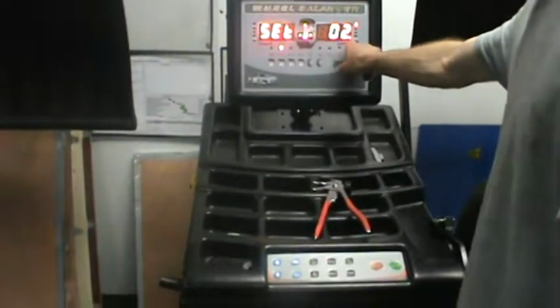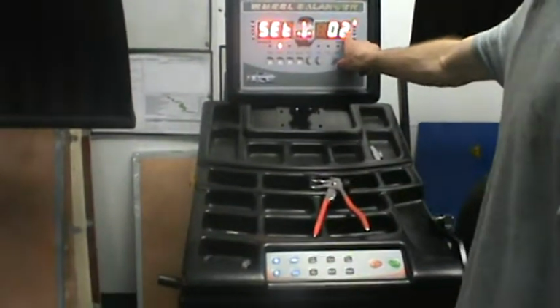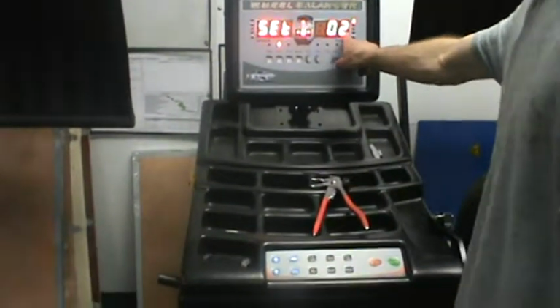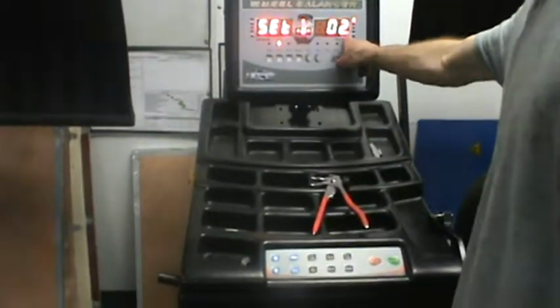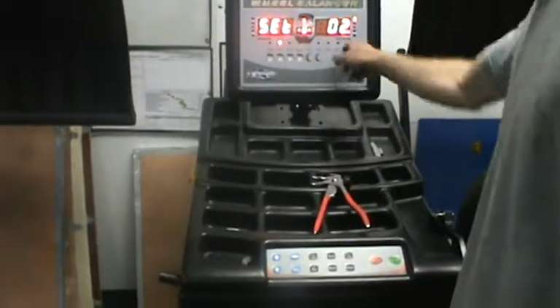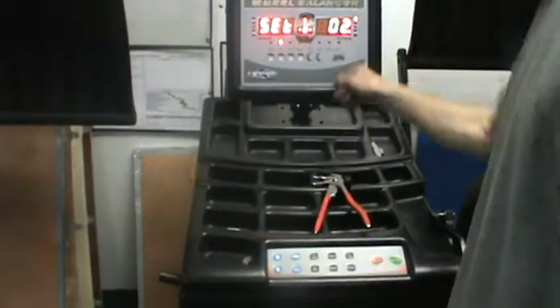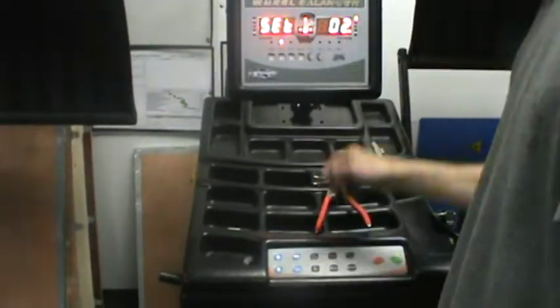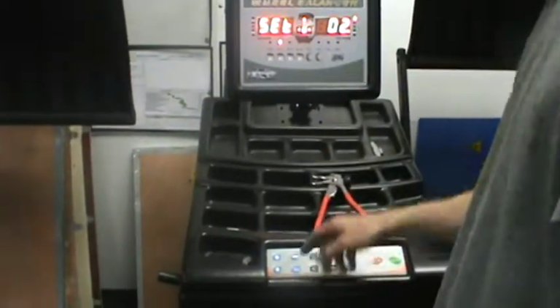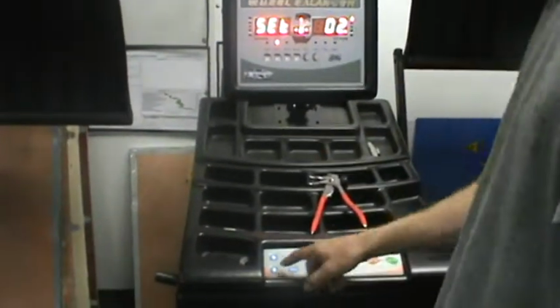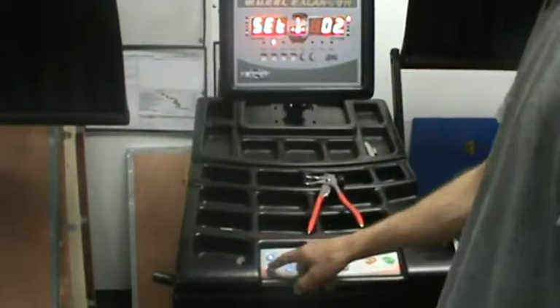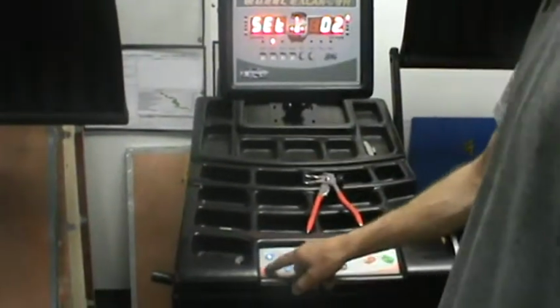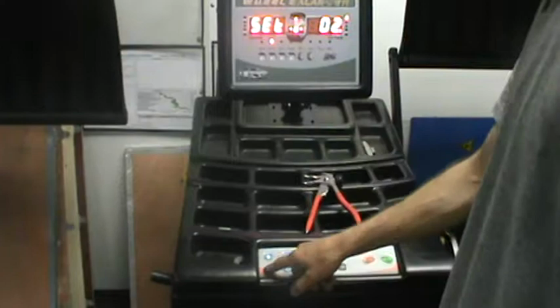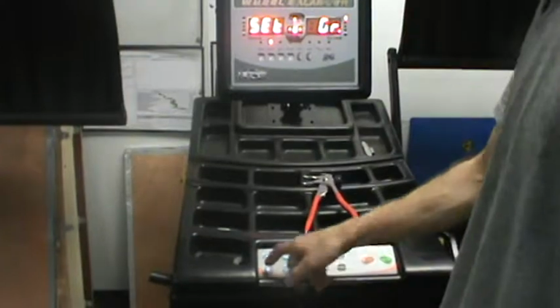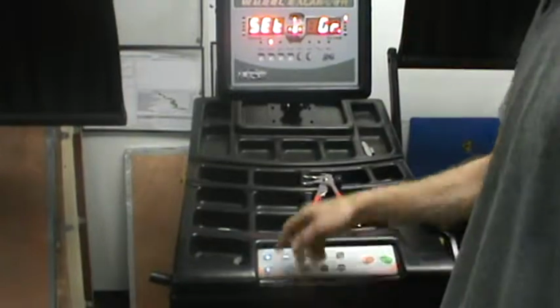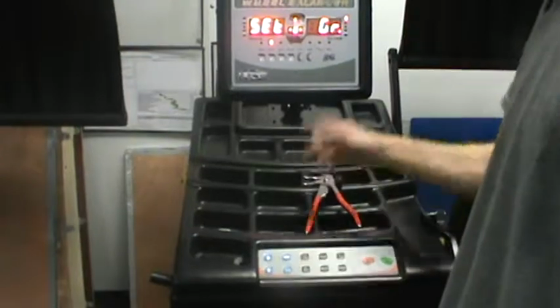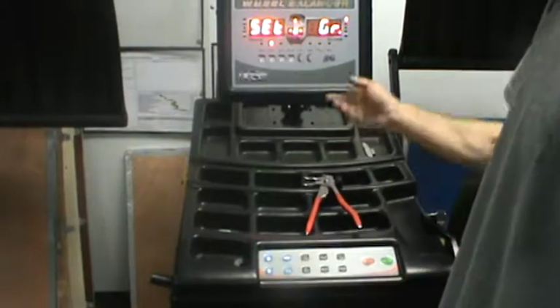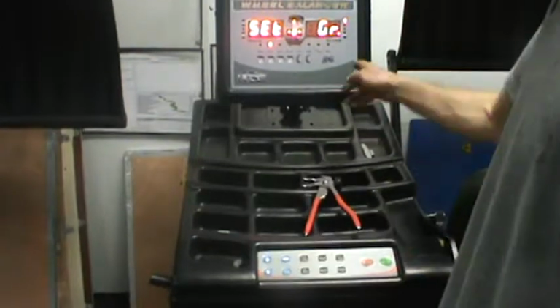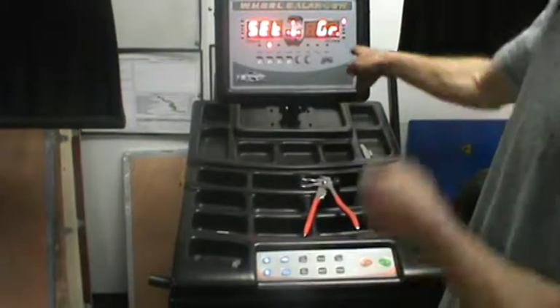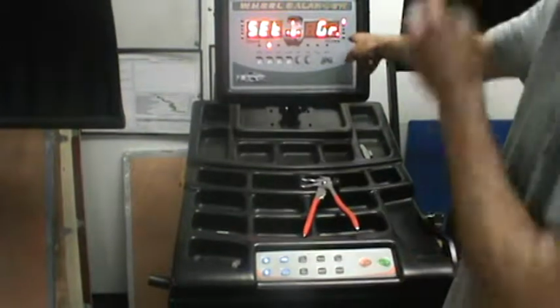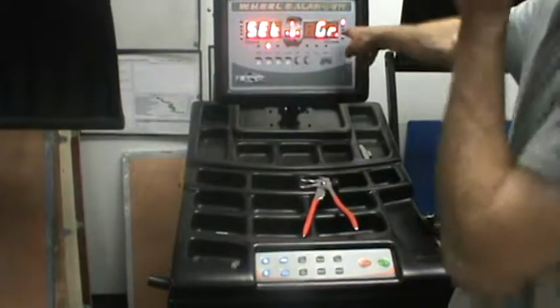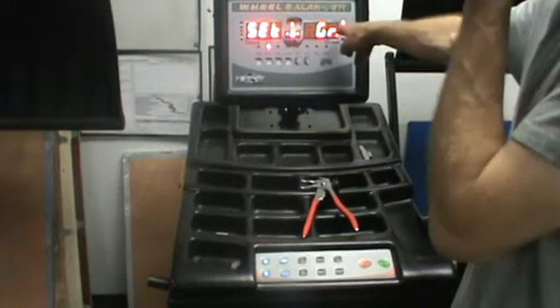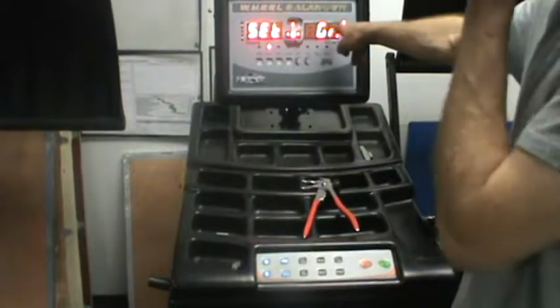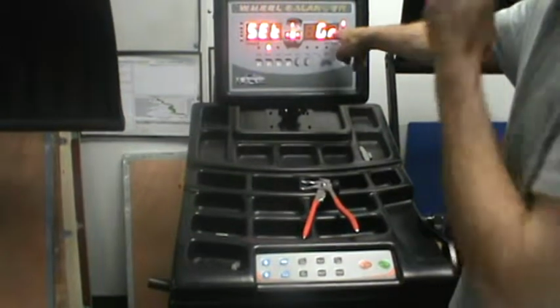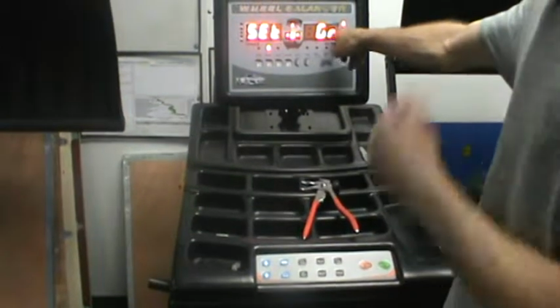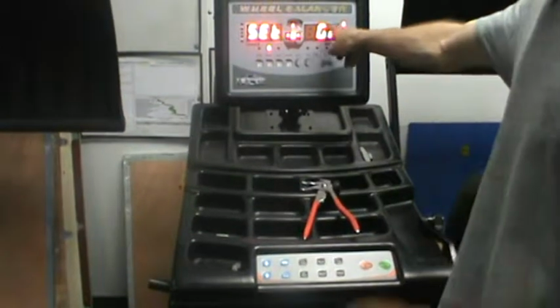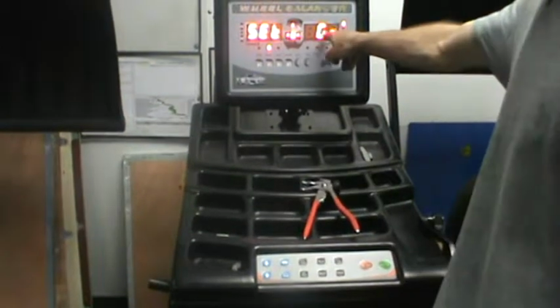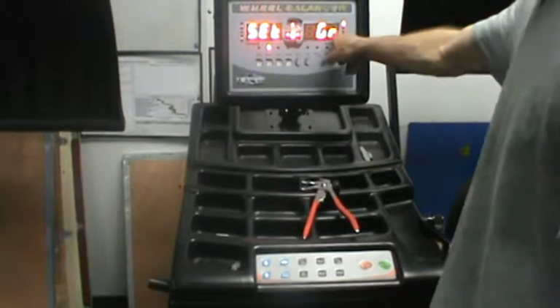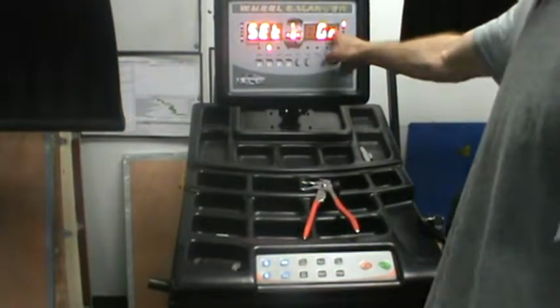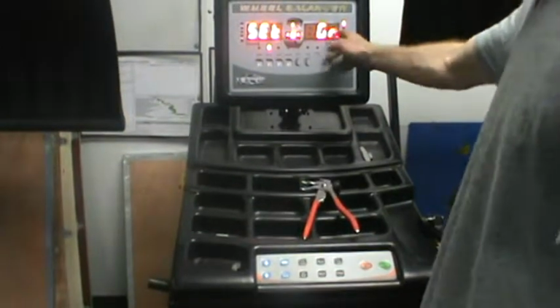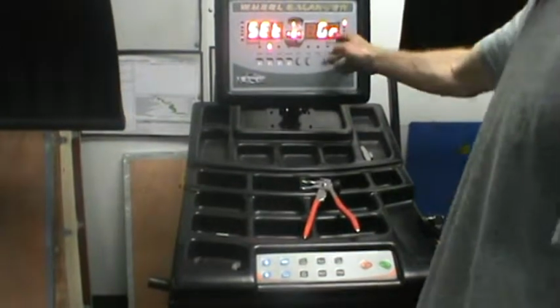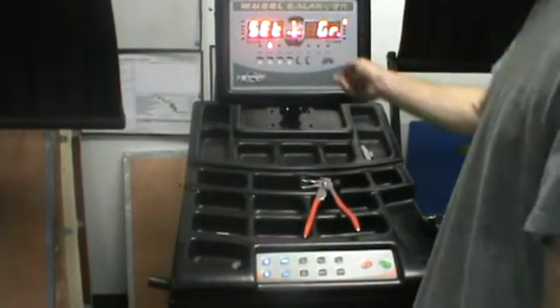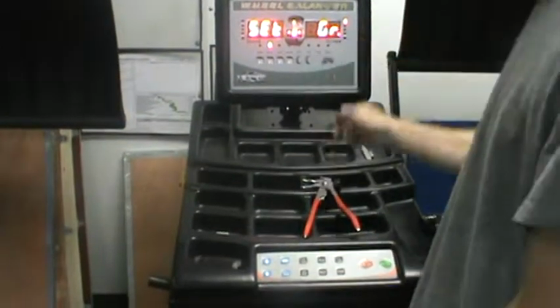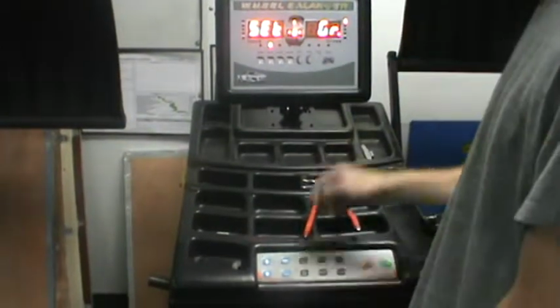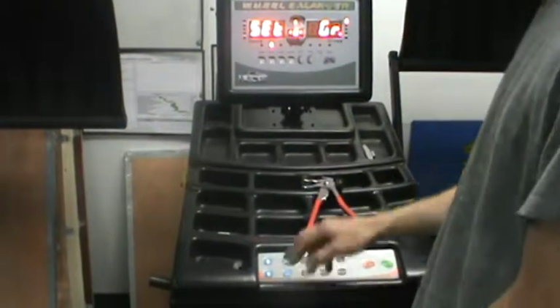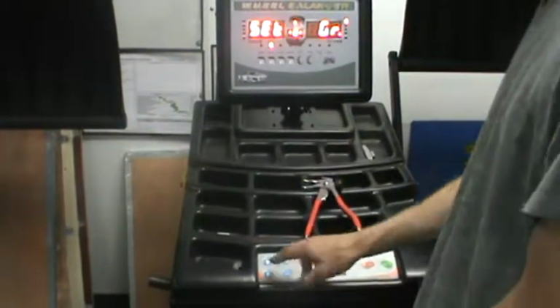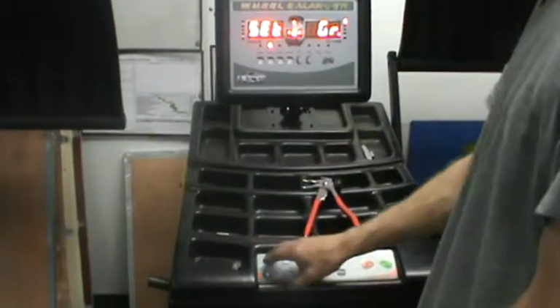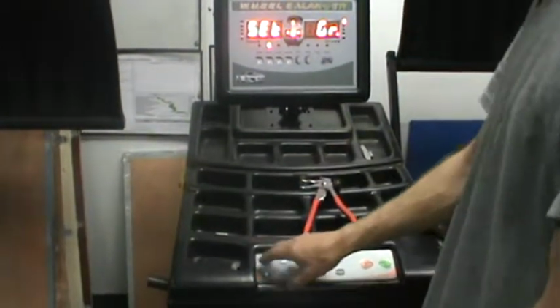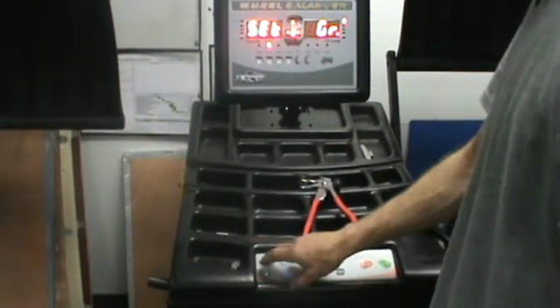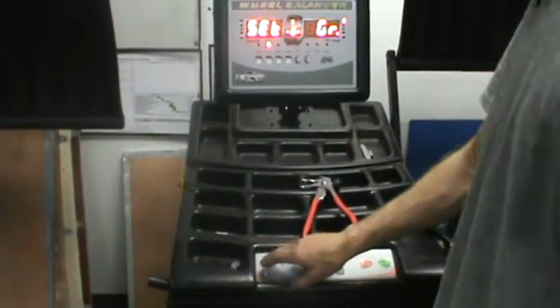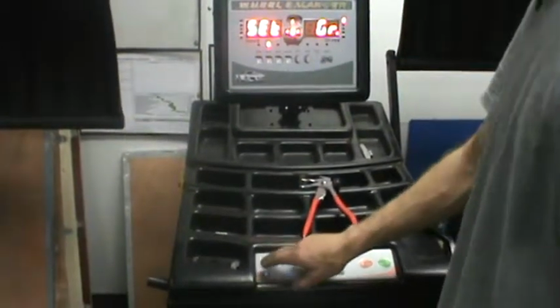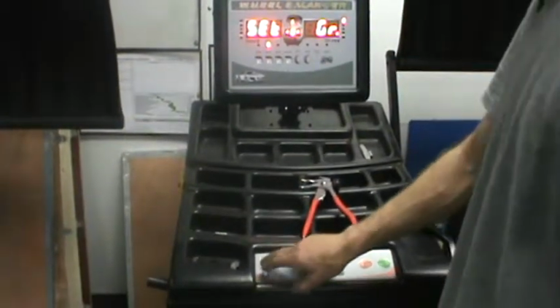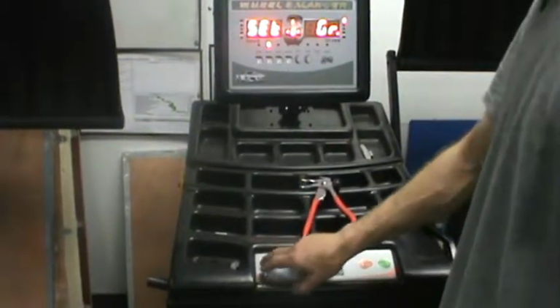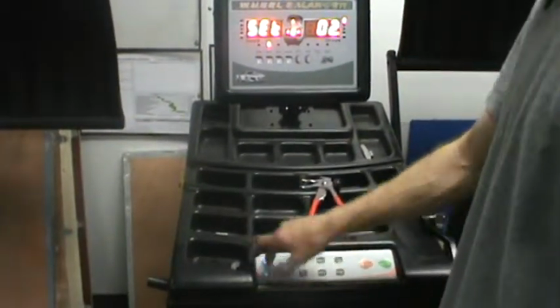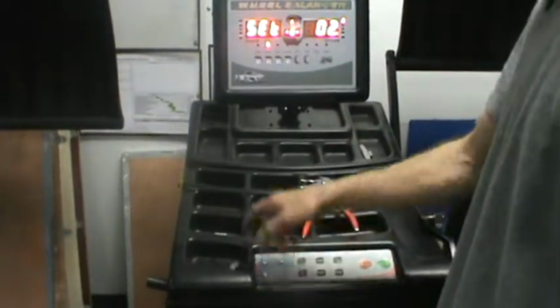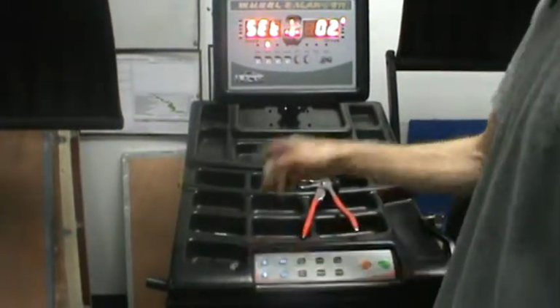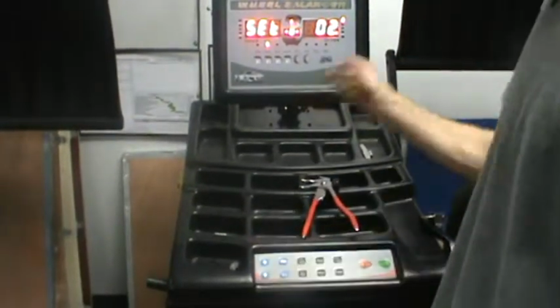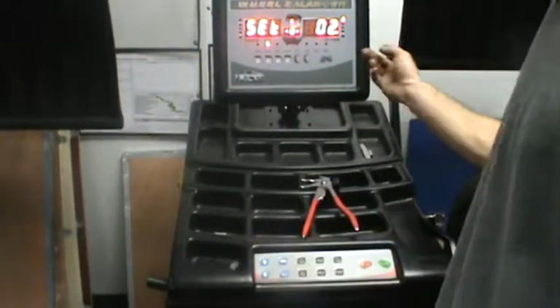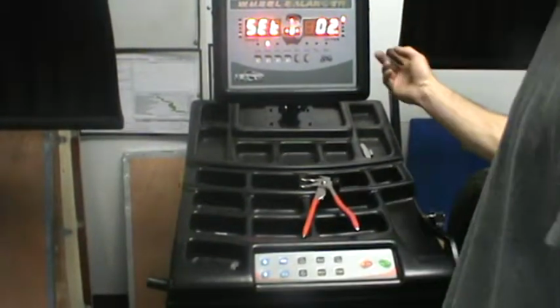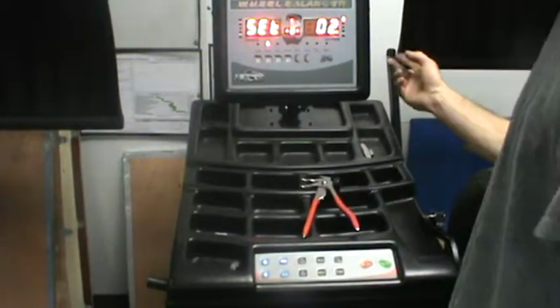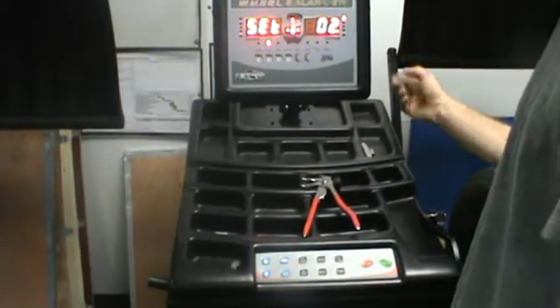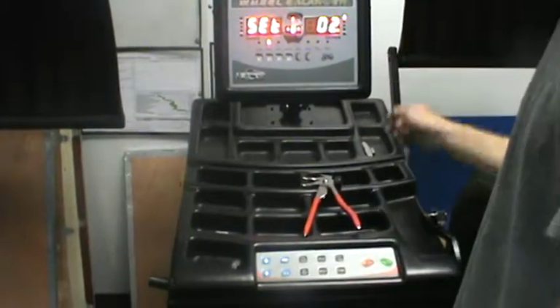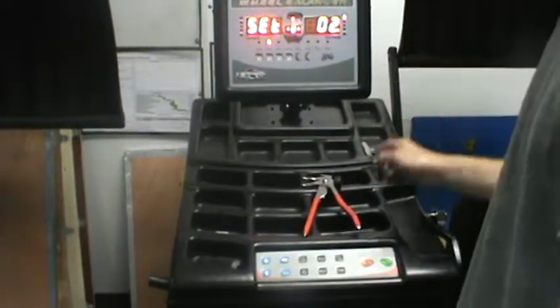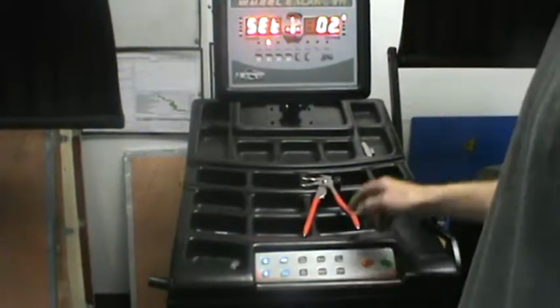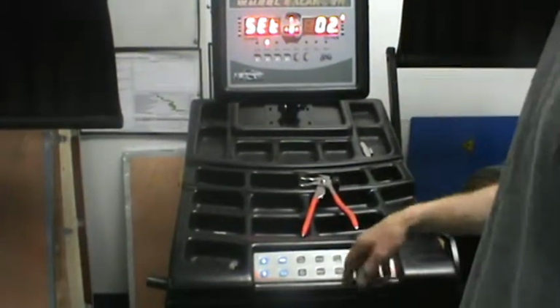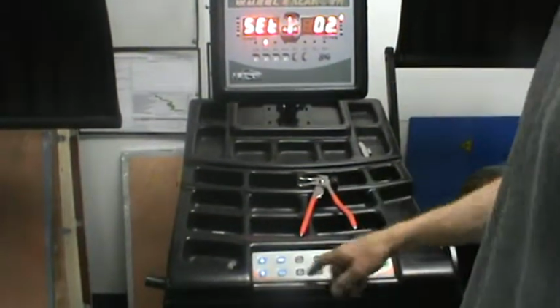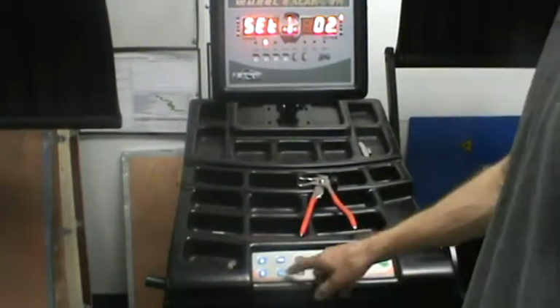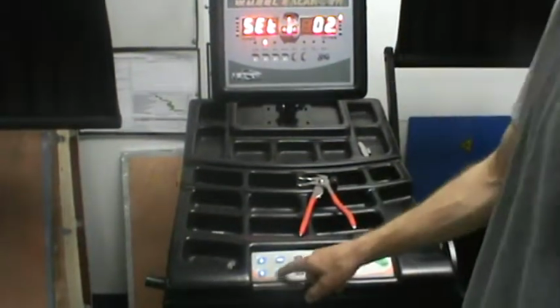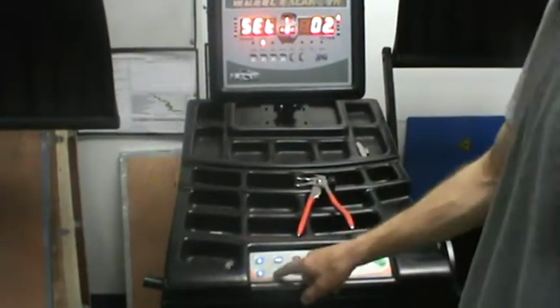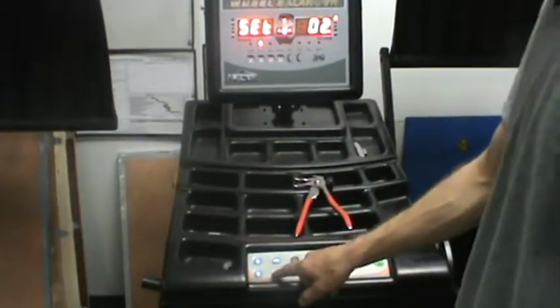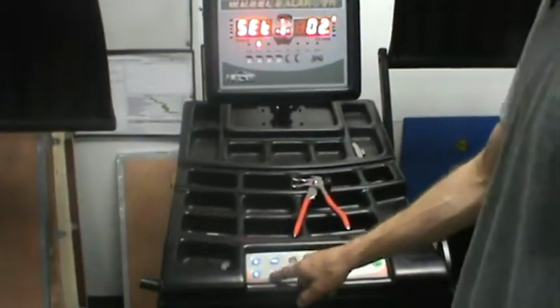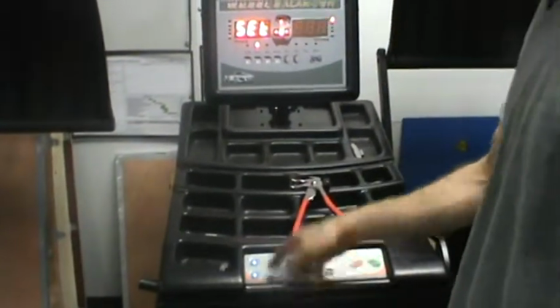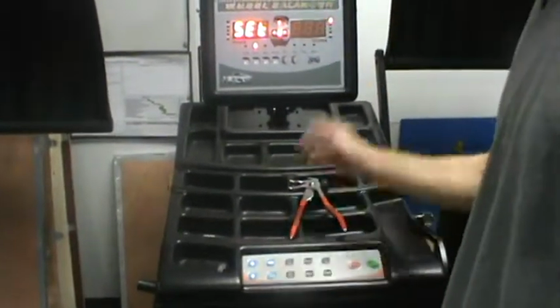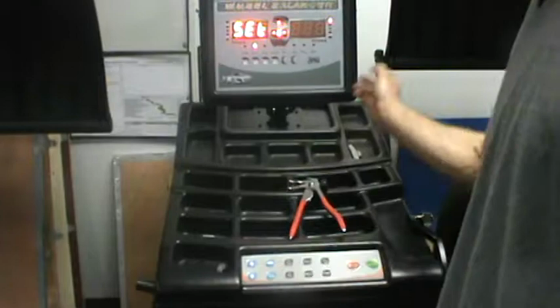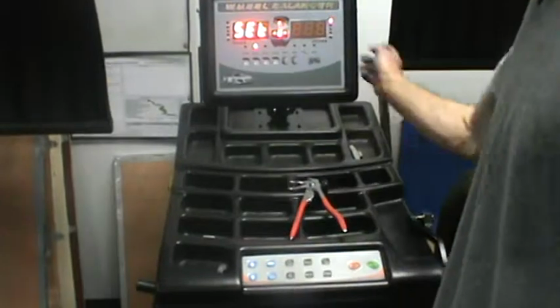Right now it's in ounce. When the machines are new, they're in grams. Usually most people want to change it to ounce. Enter.